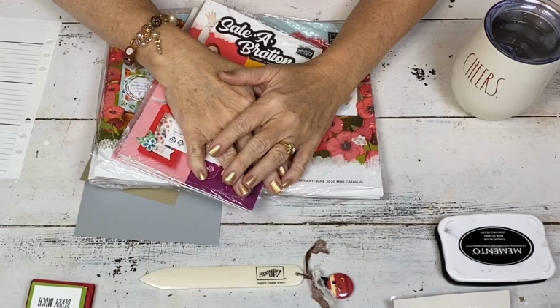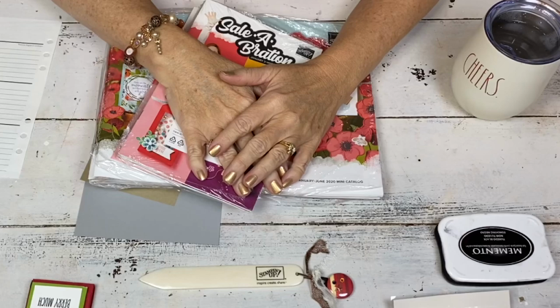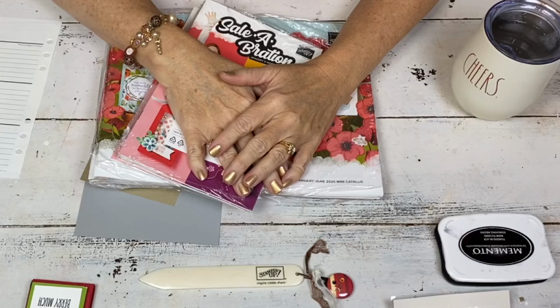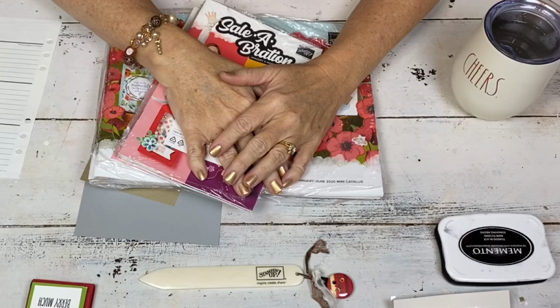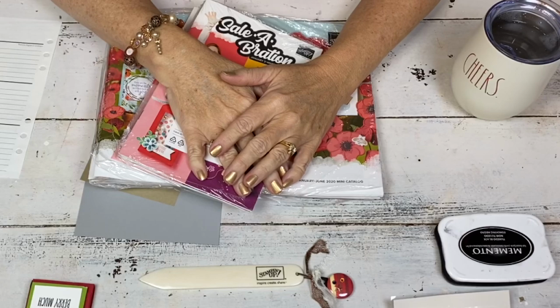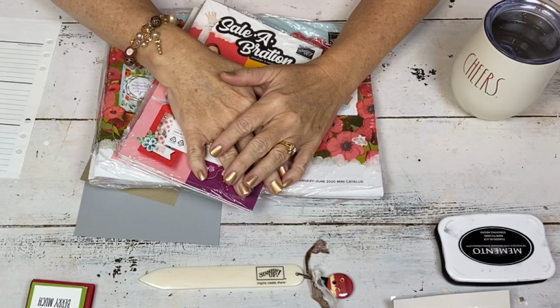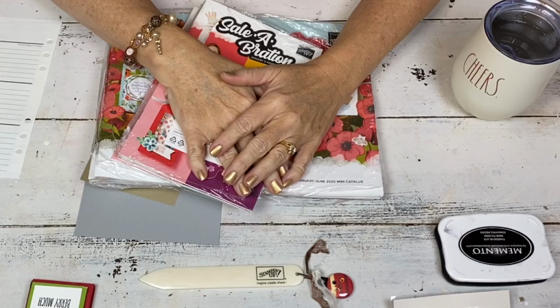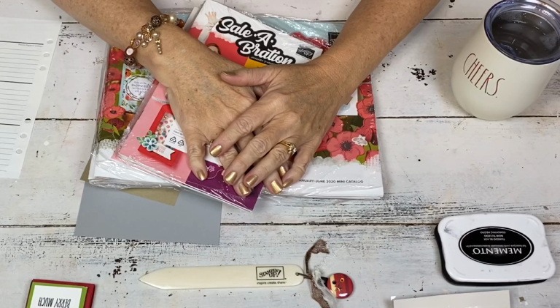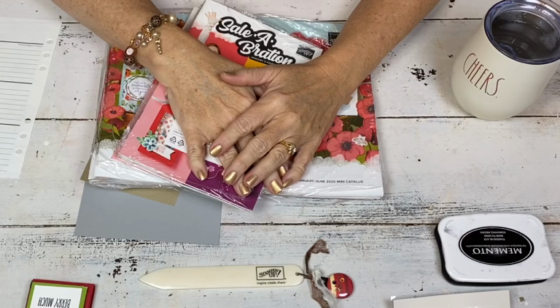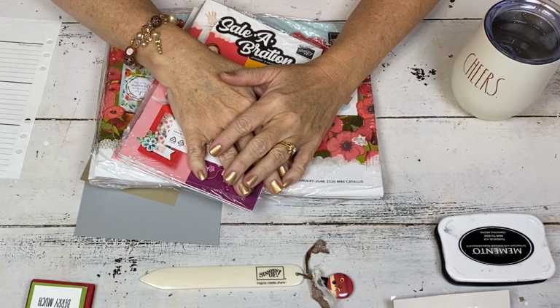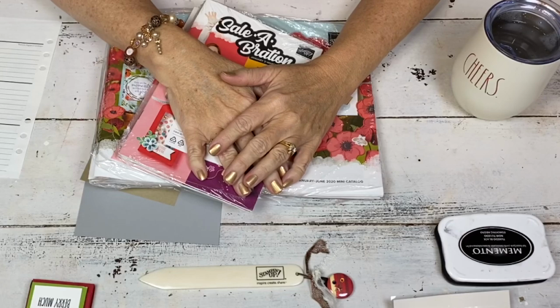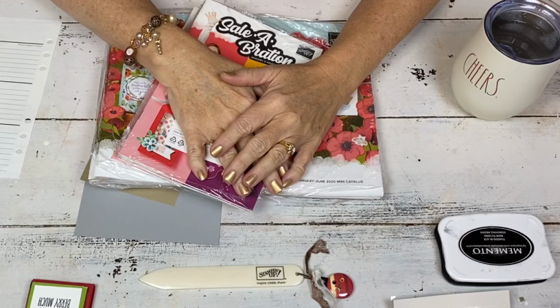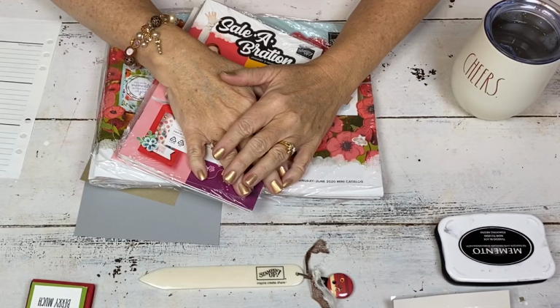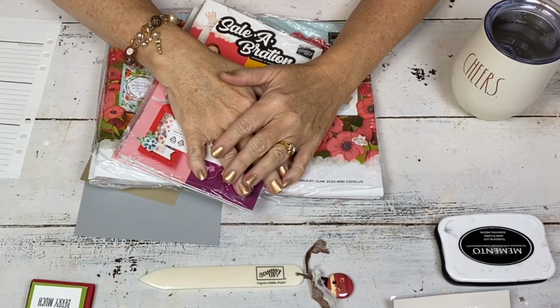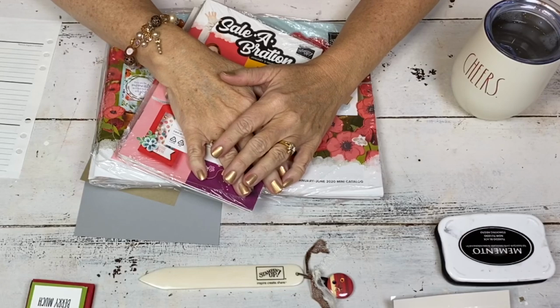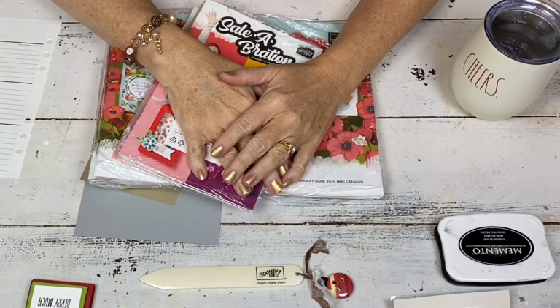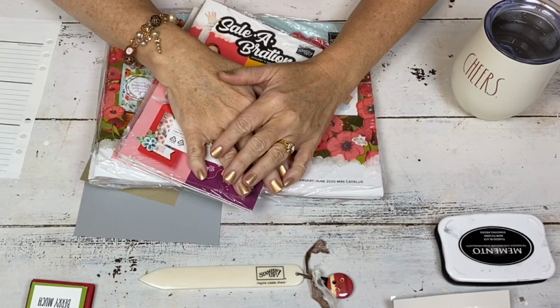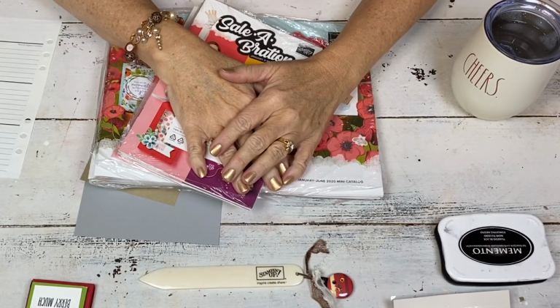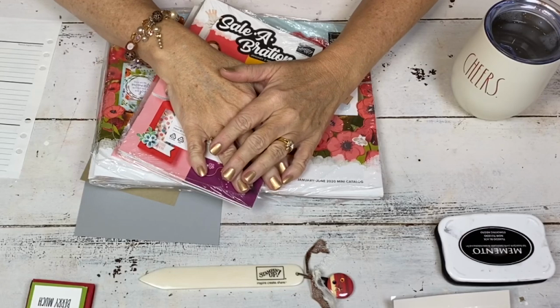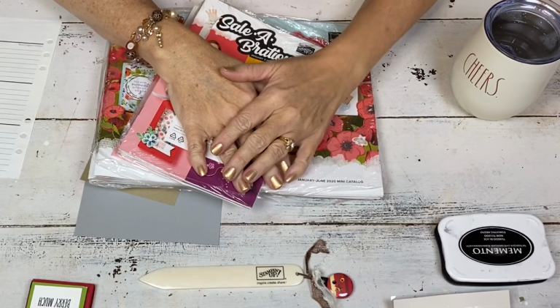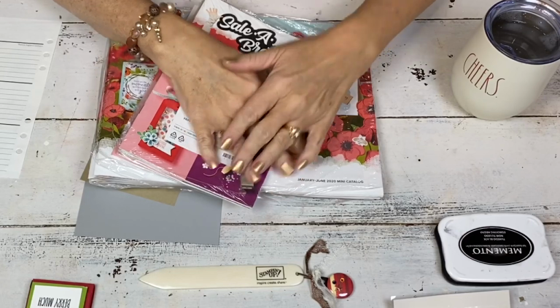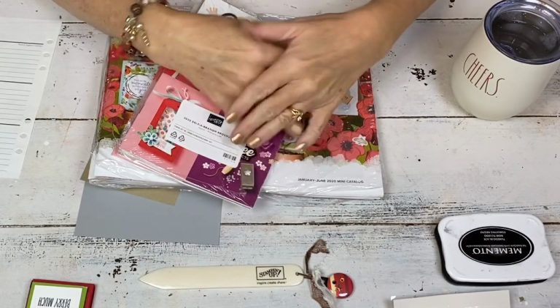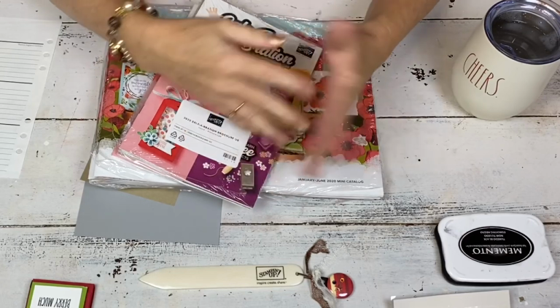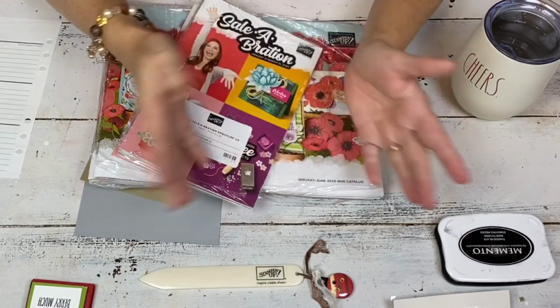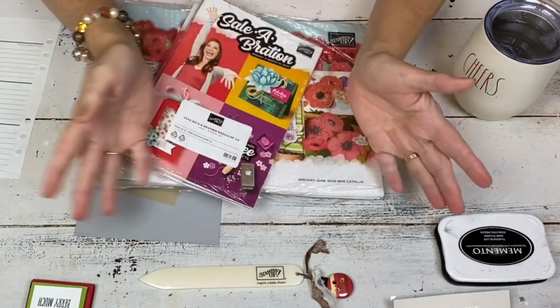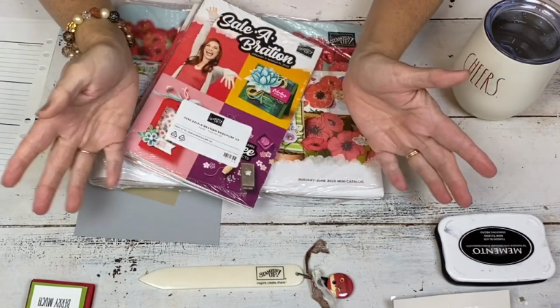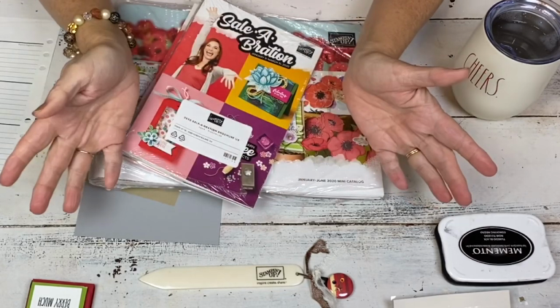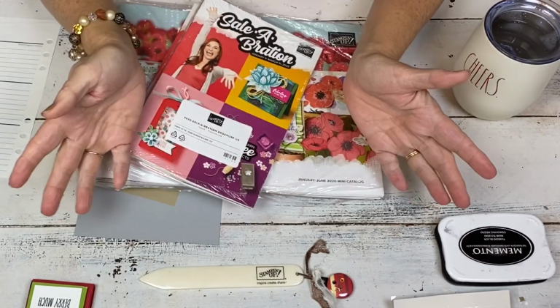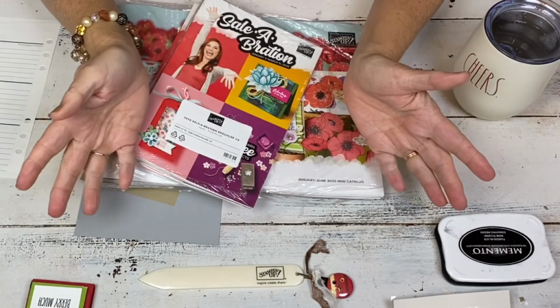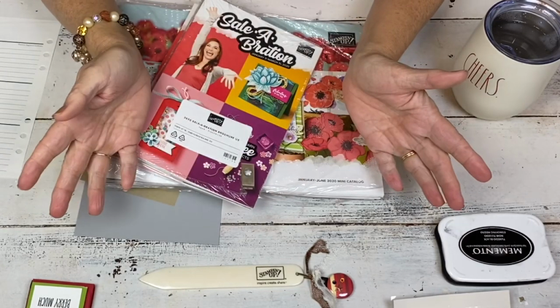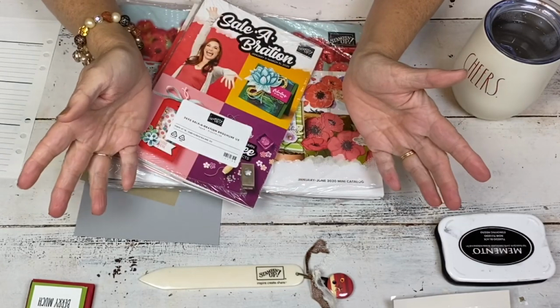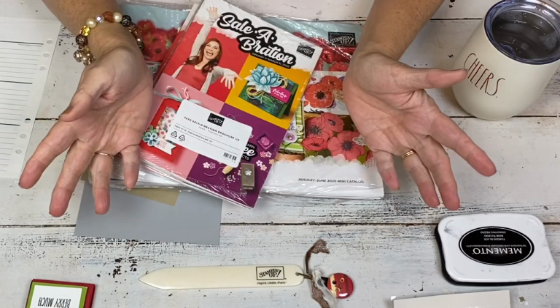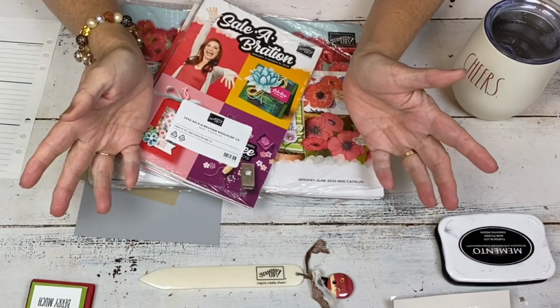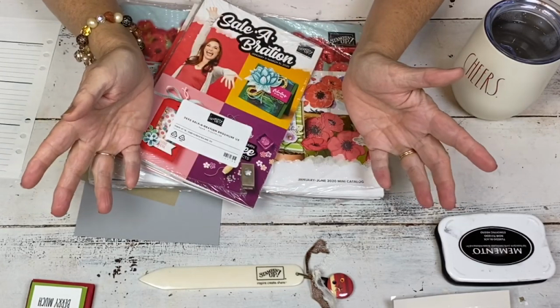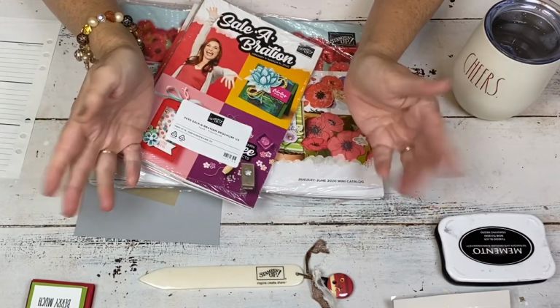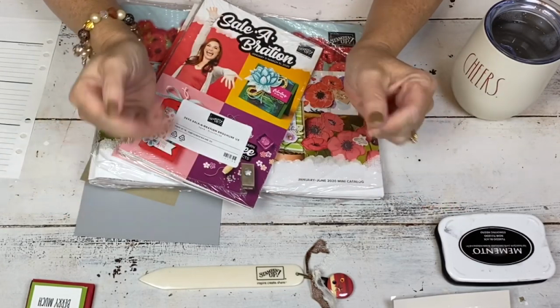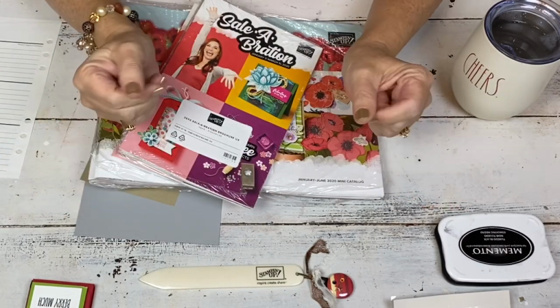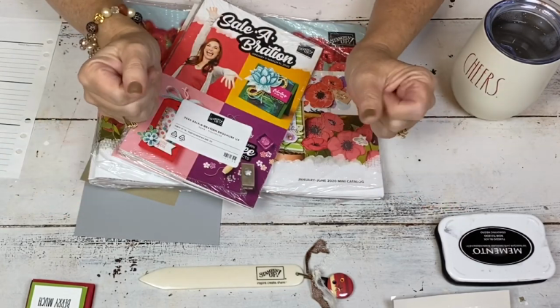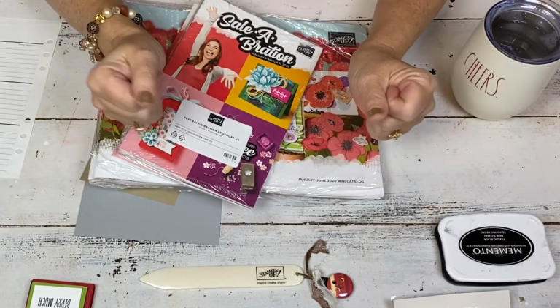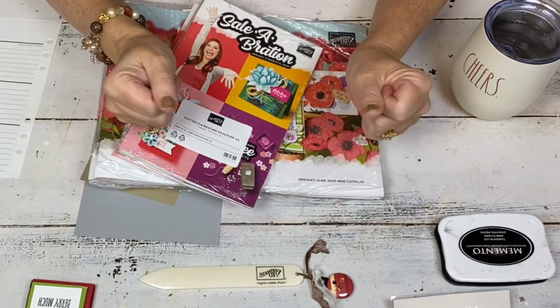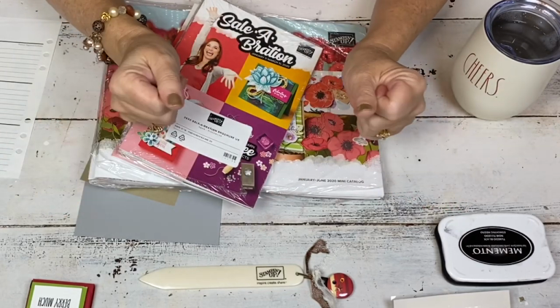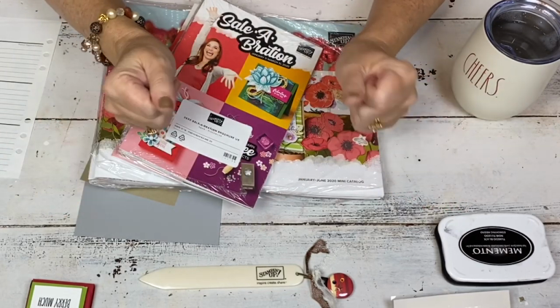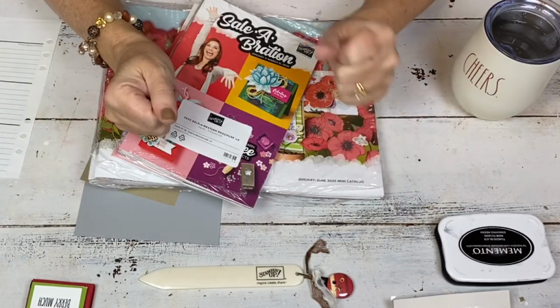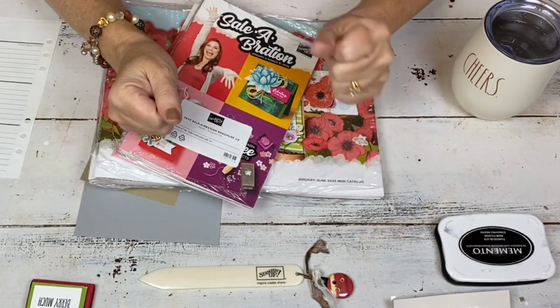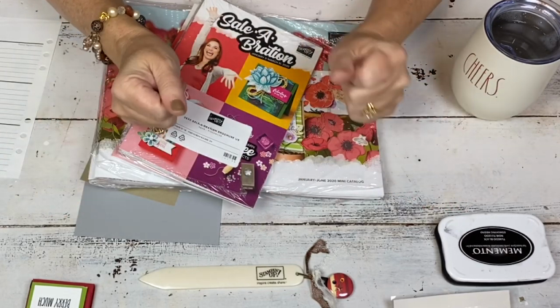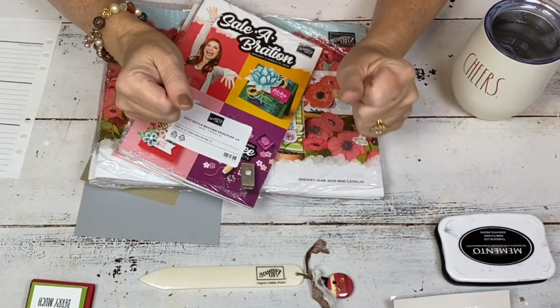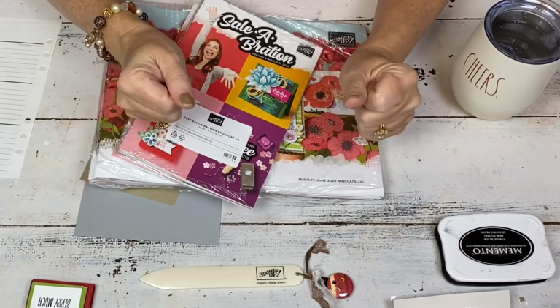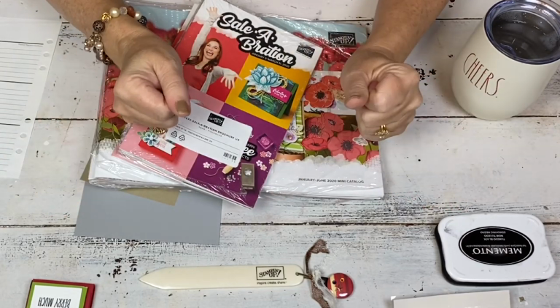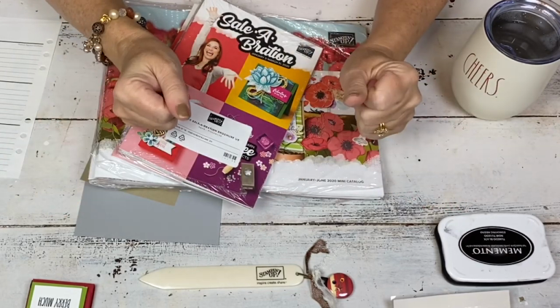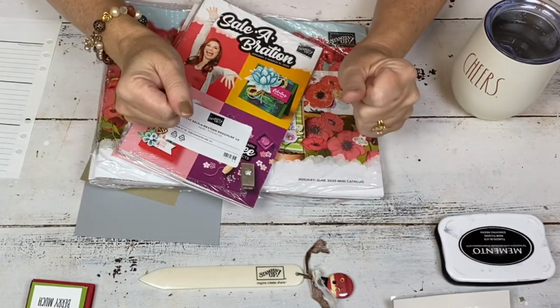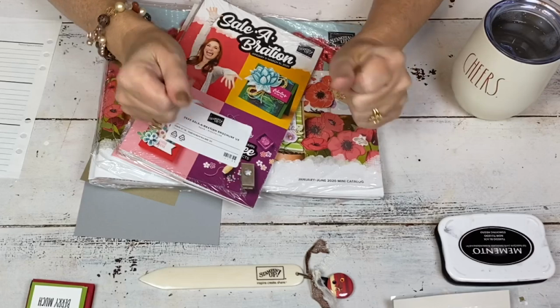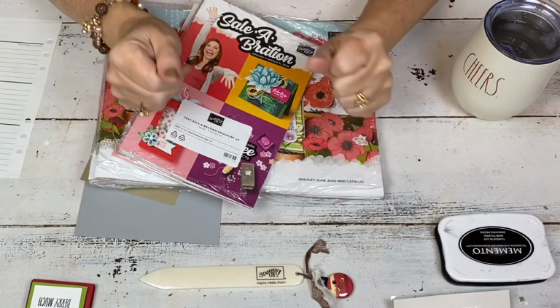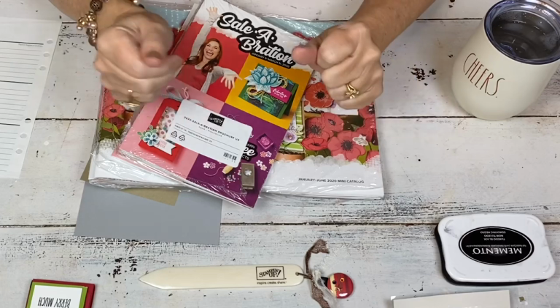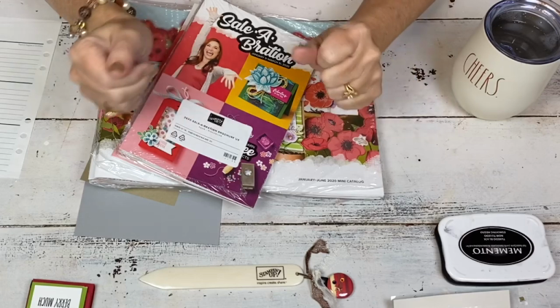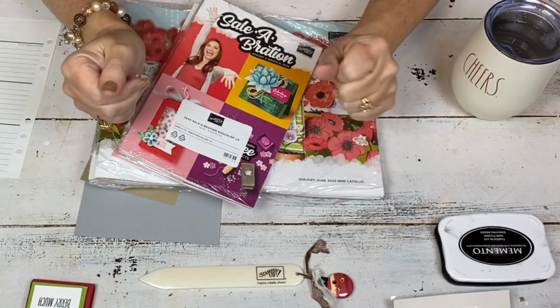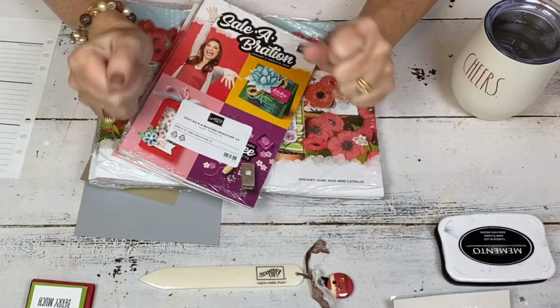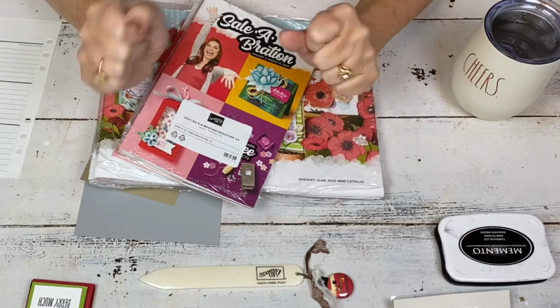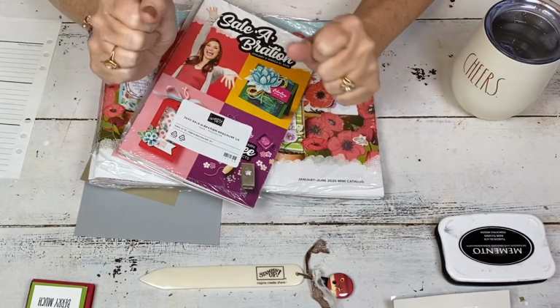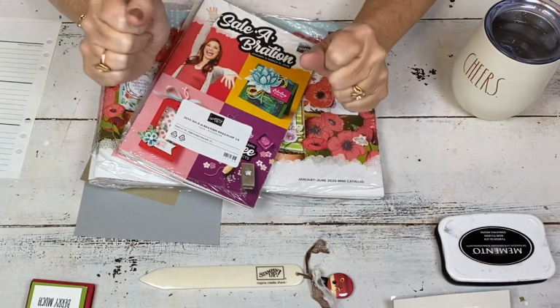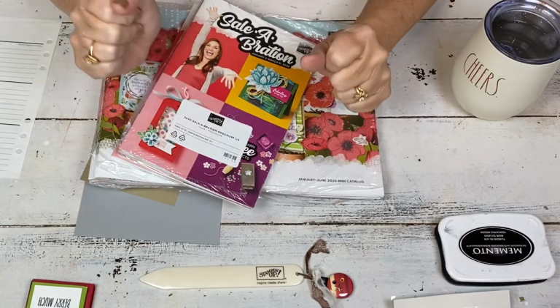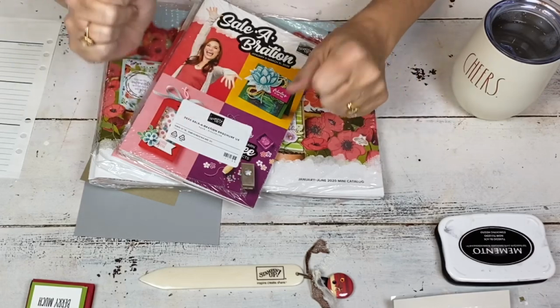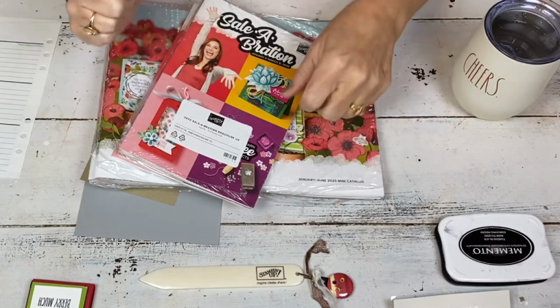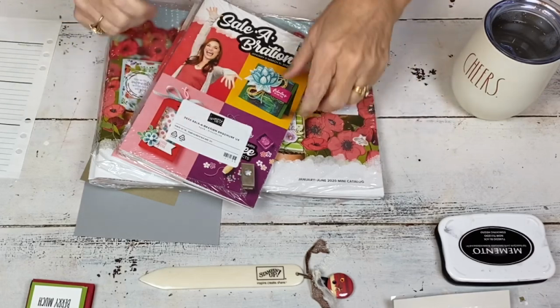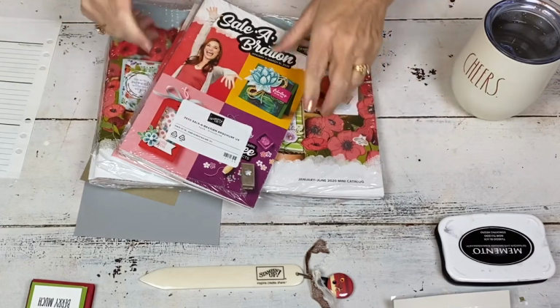Hi, my name is Sherry. Welcome to my stamp studio. Today I have a super fun, pretty quick project for you.